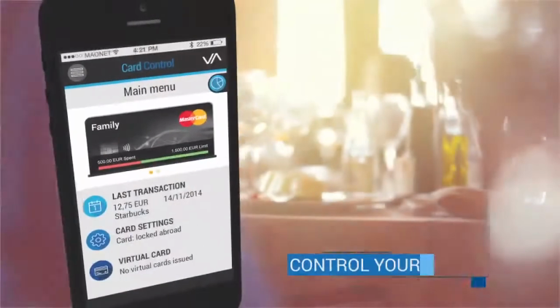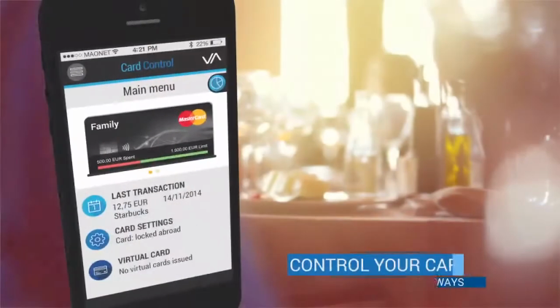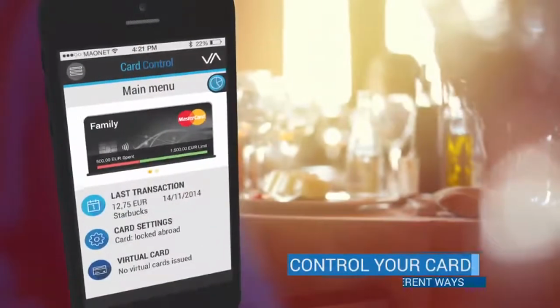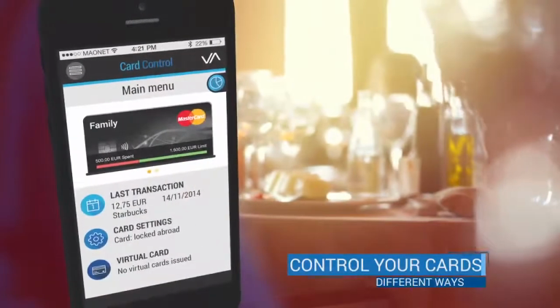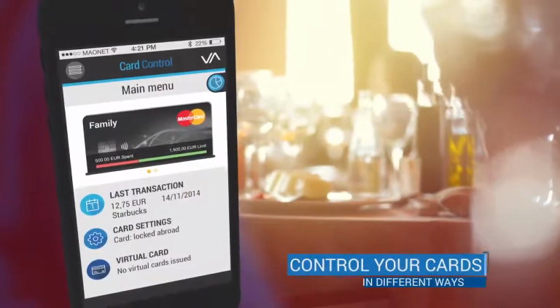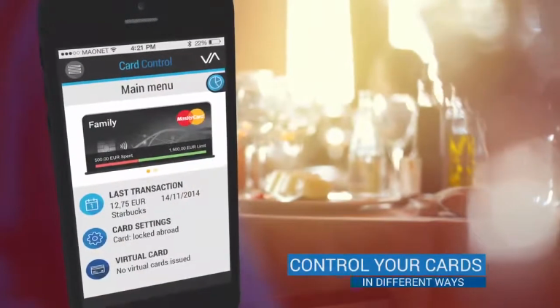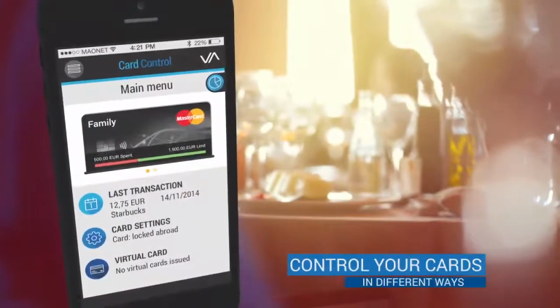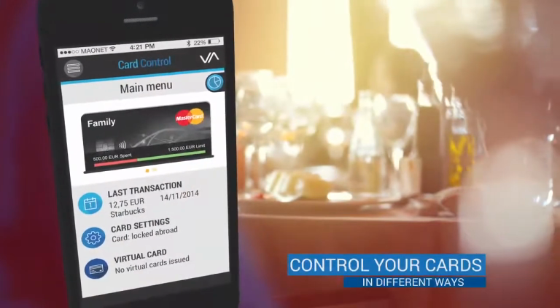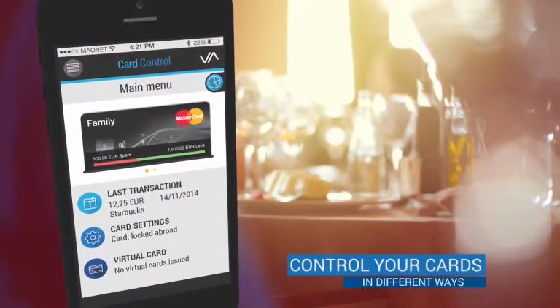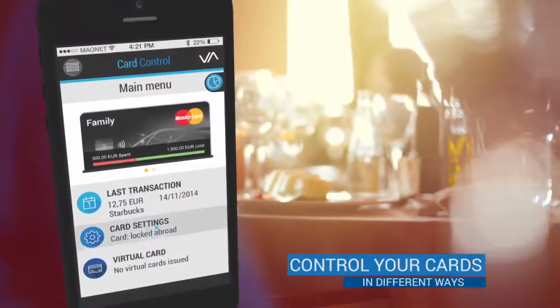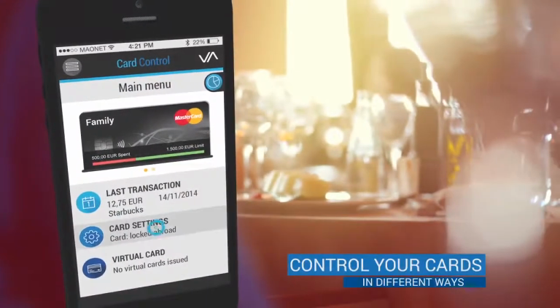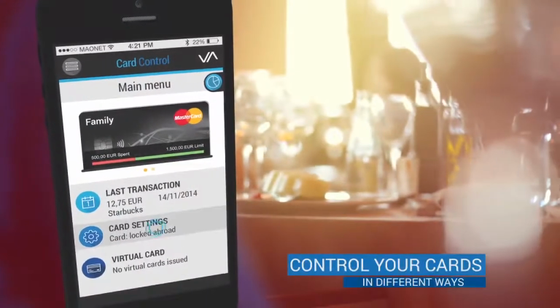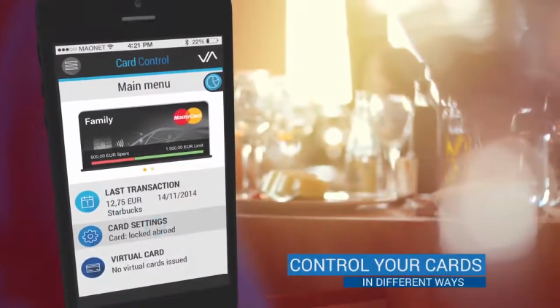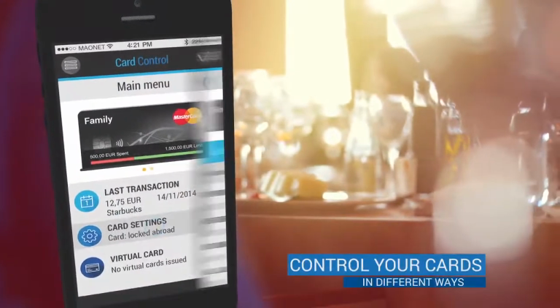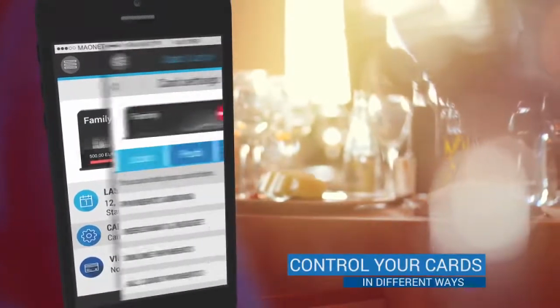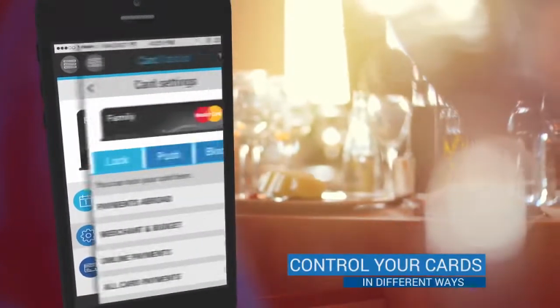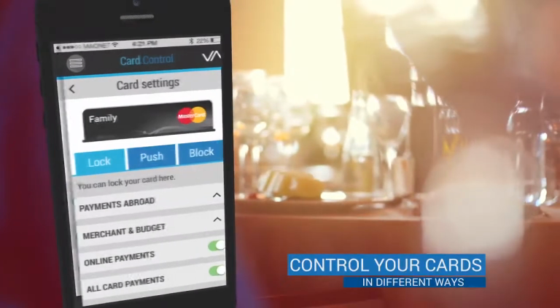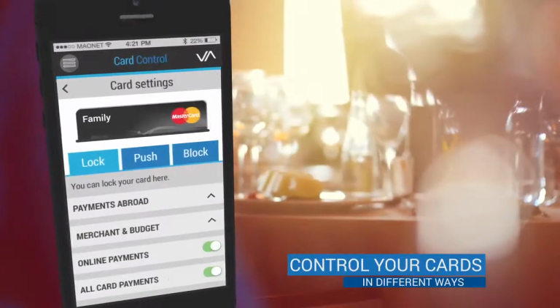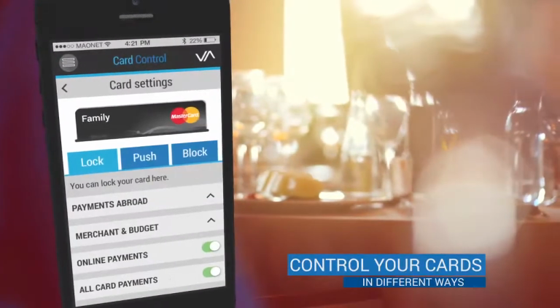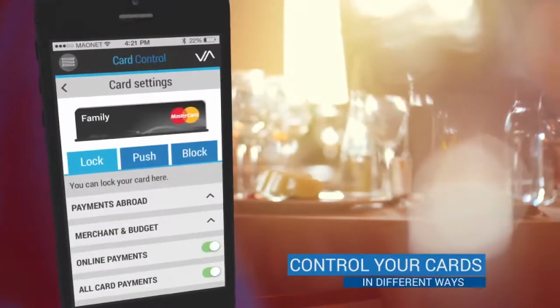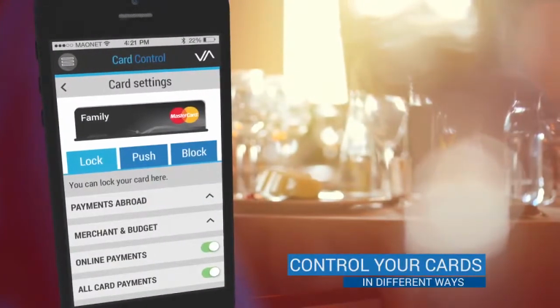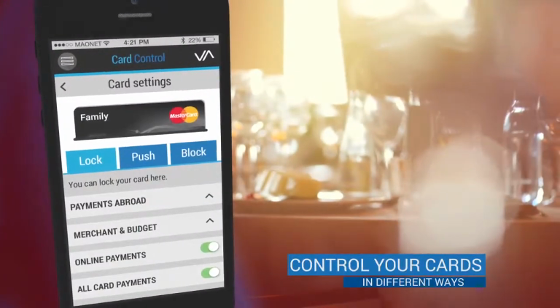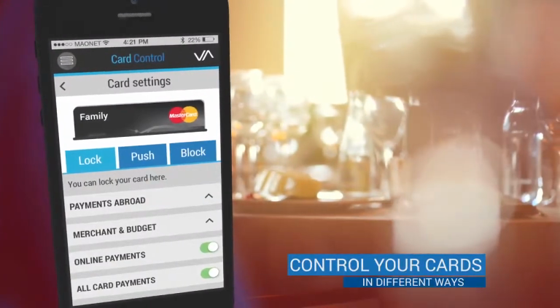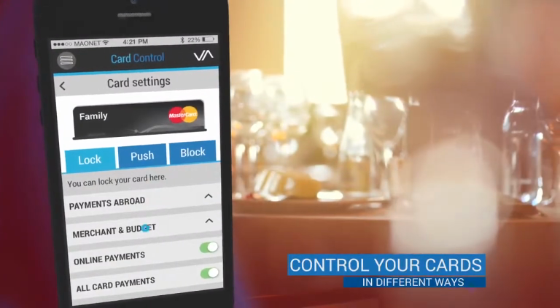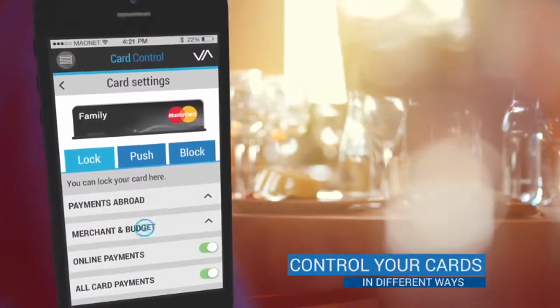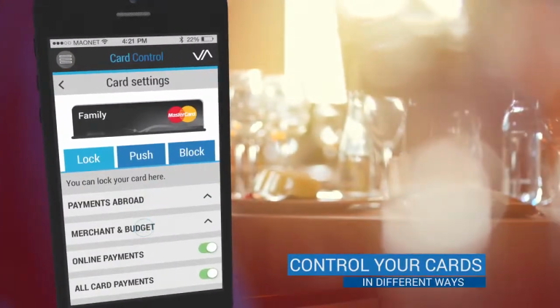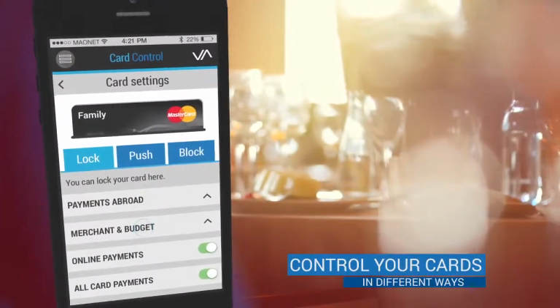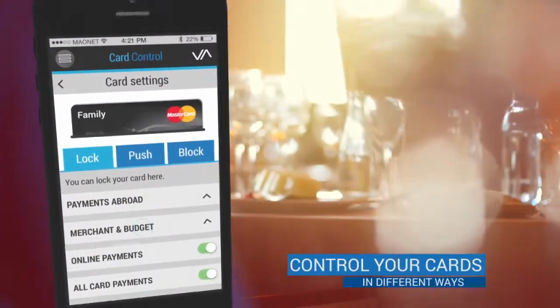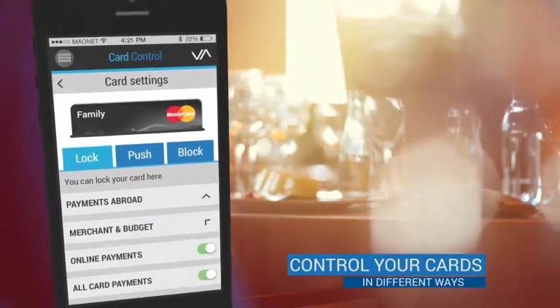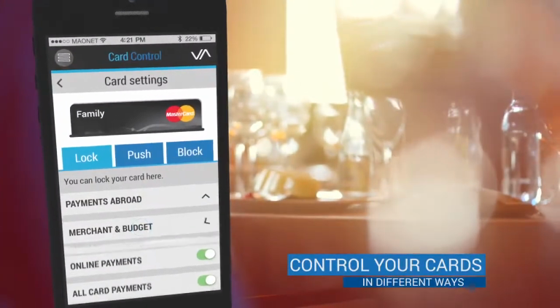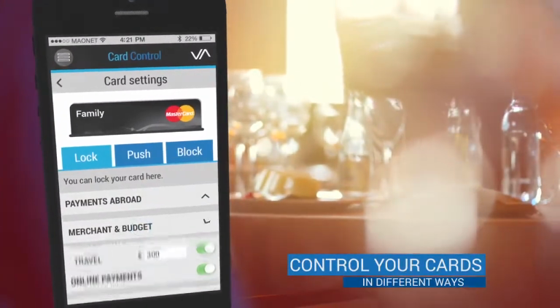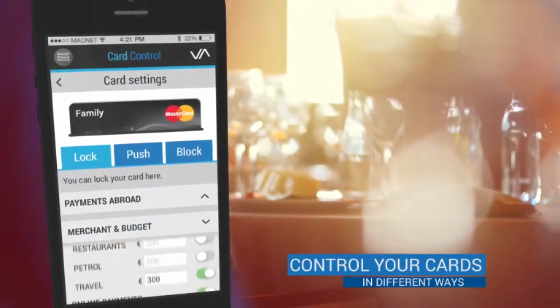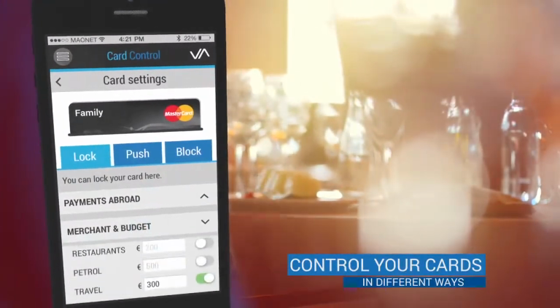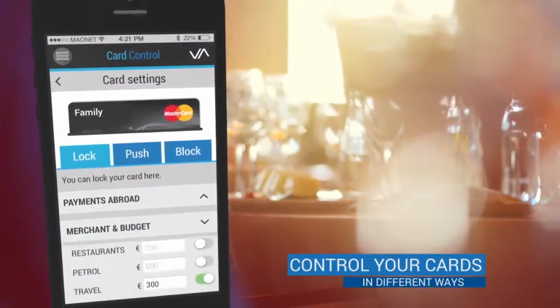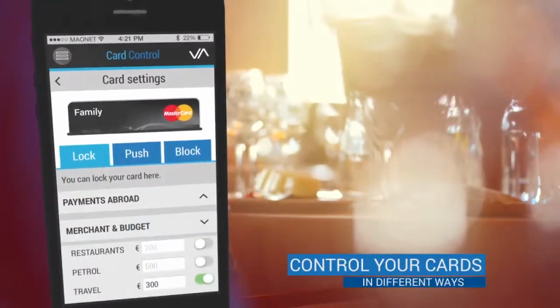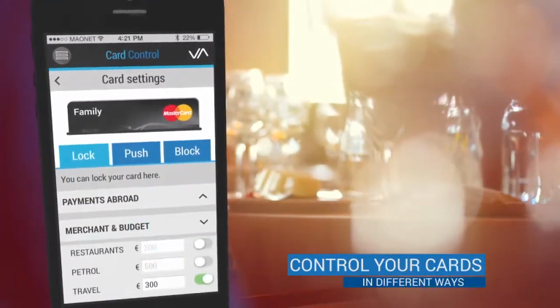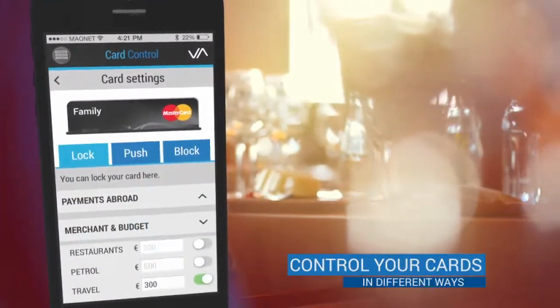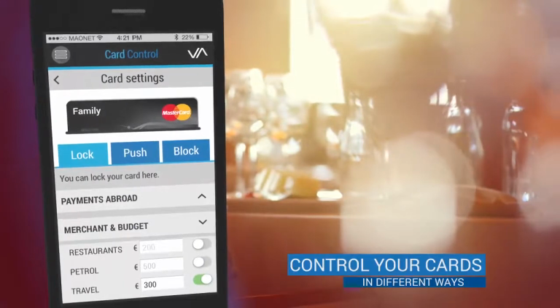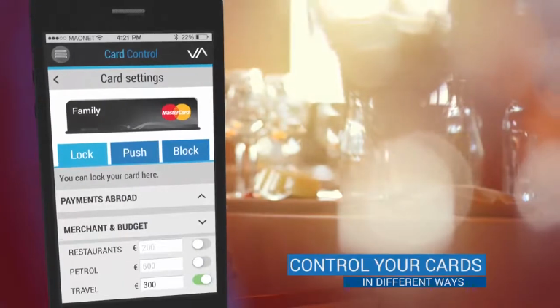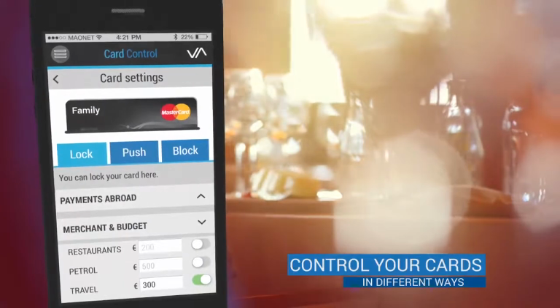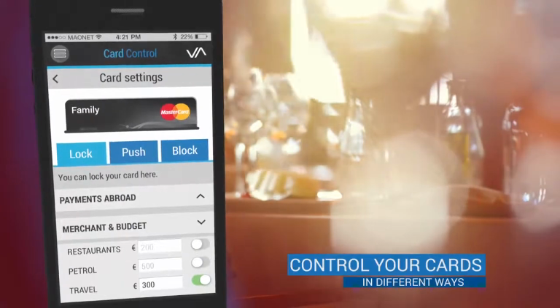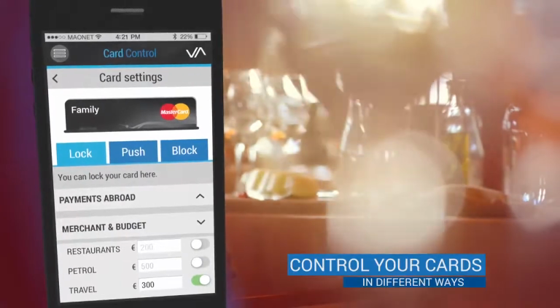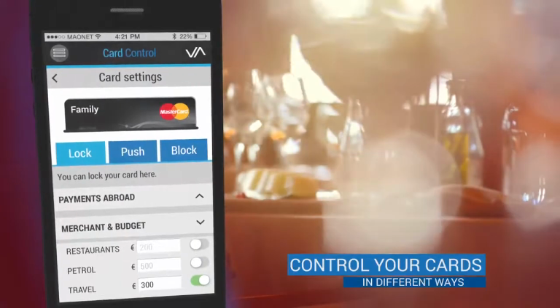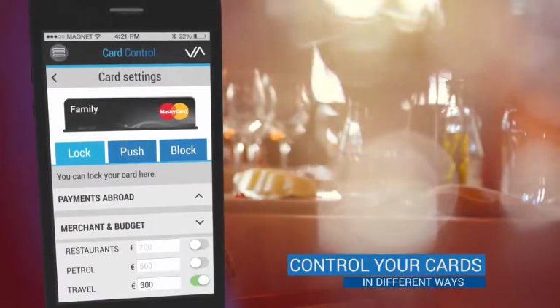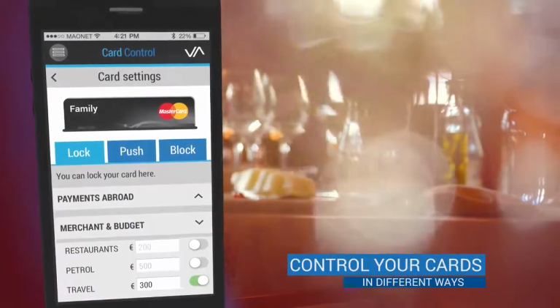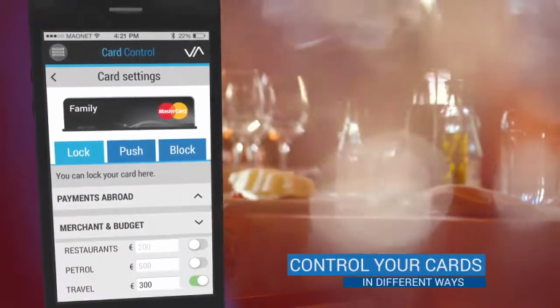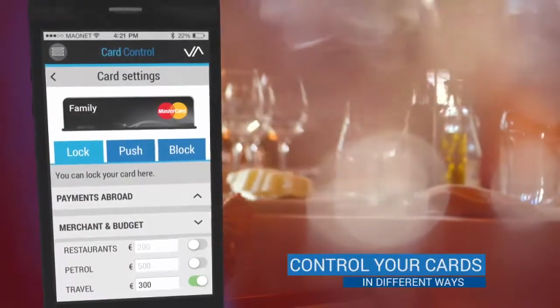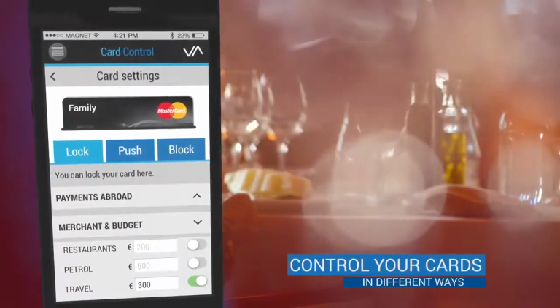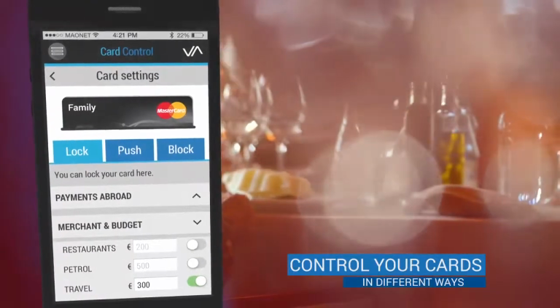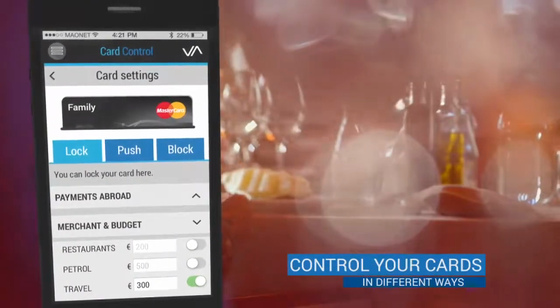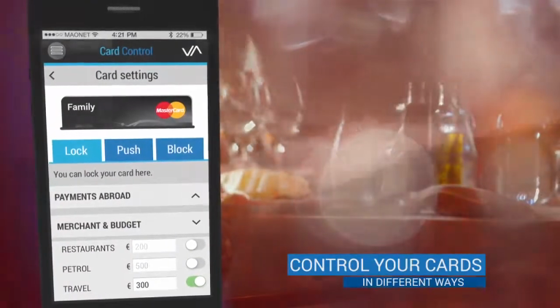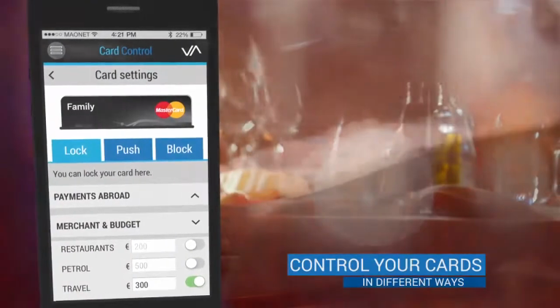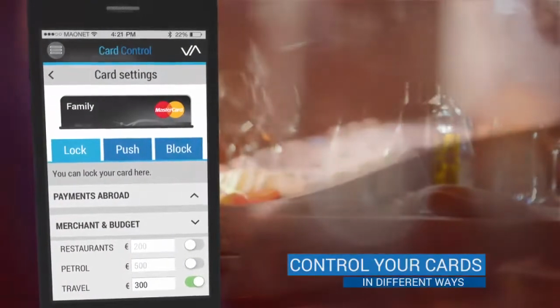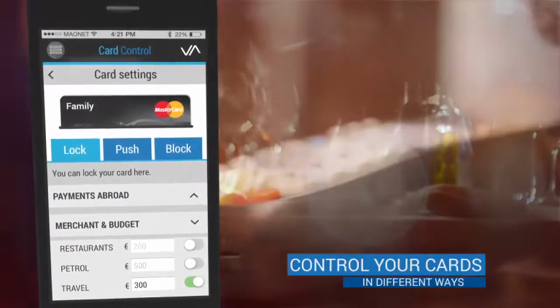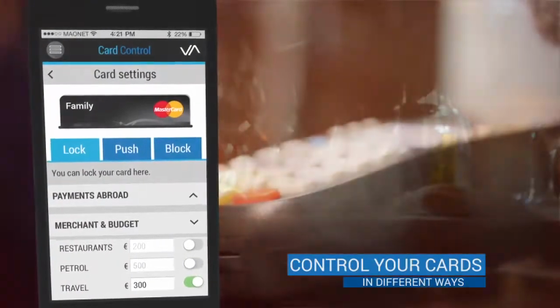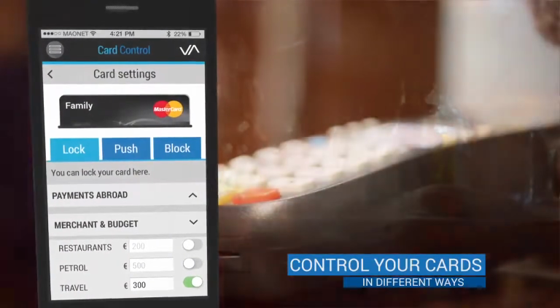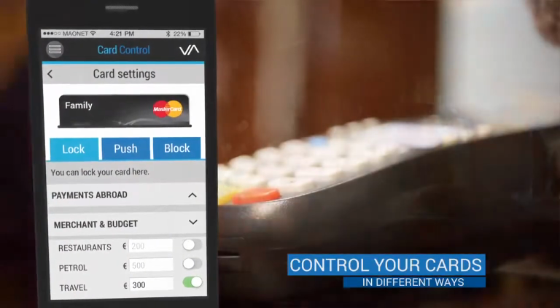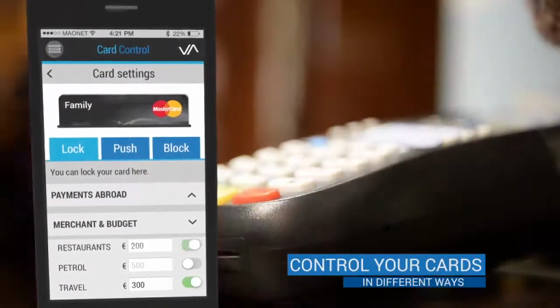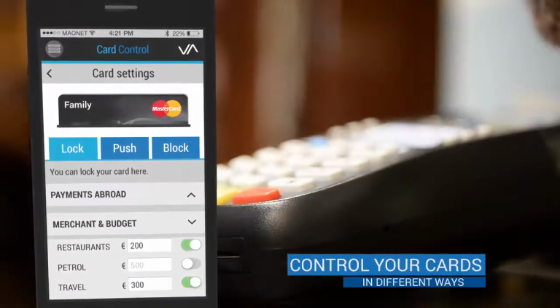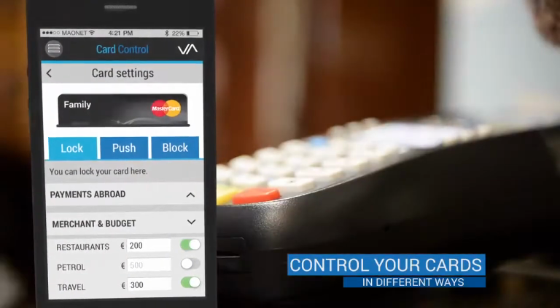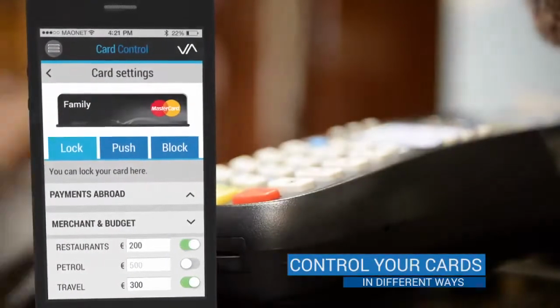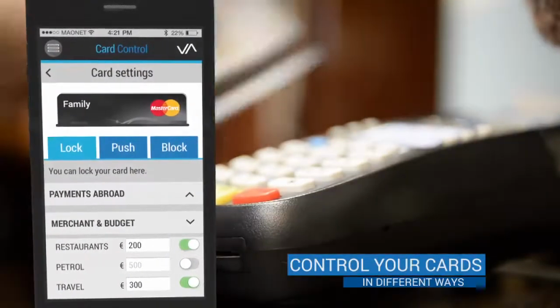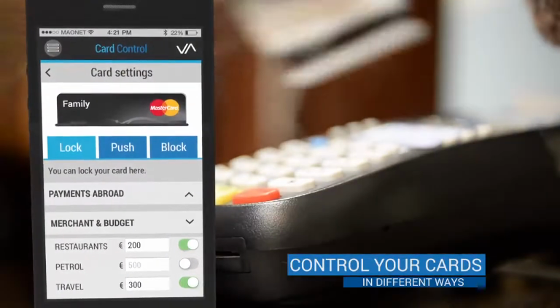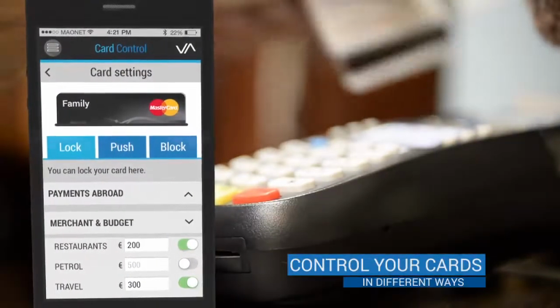Card Control lets you enable or disable certain categories of merchants. You can also set budget limits for each category.